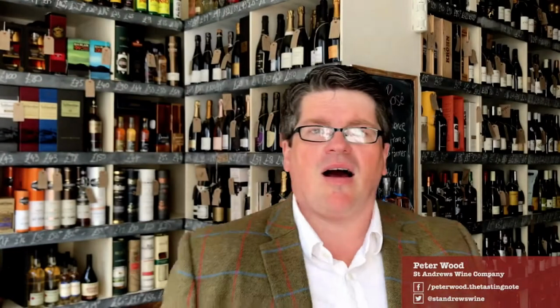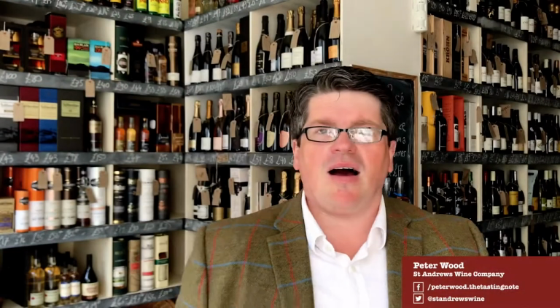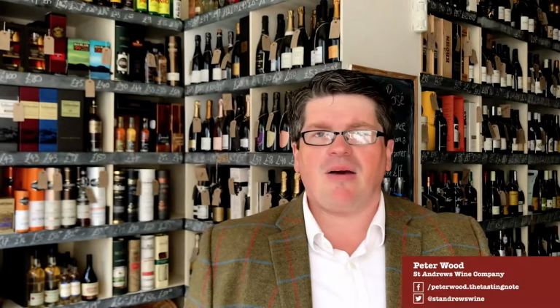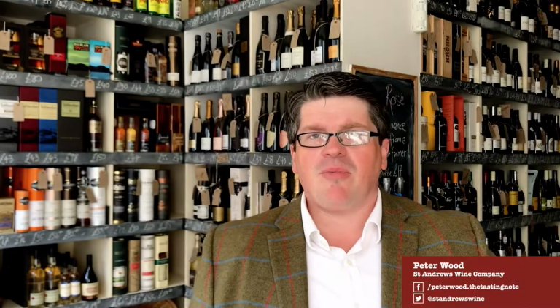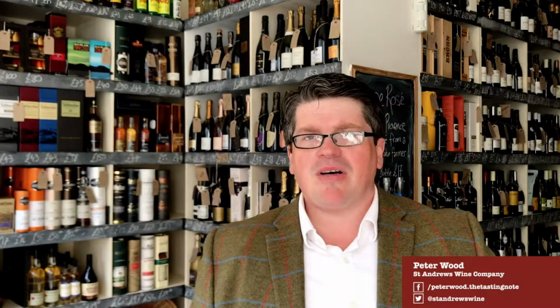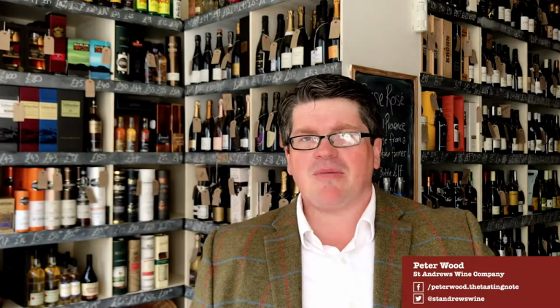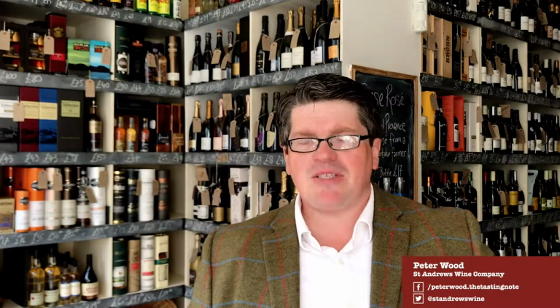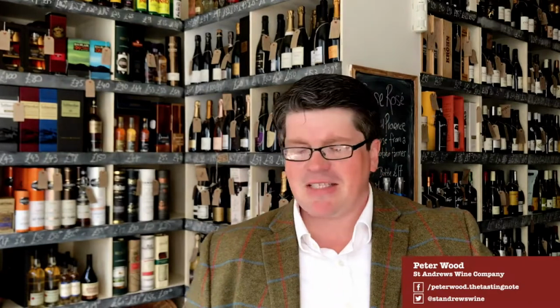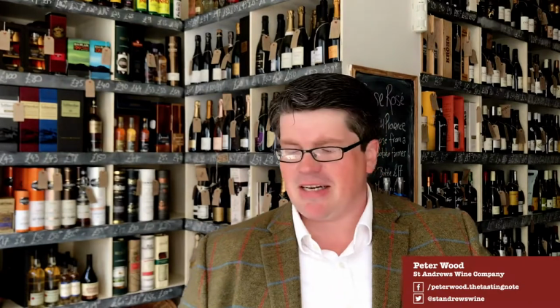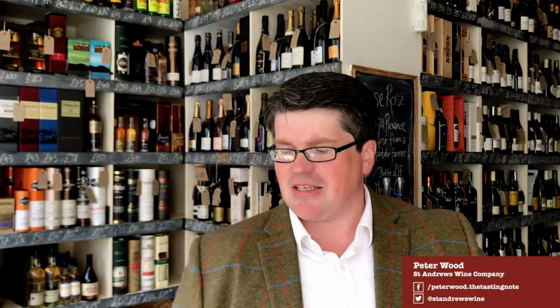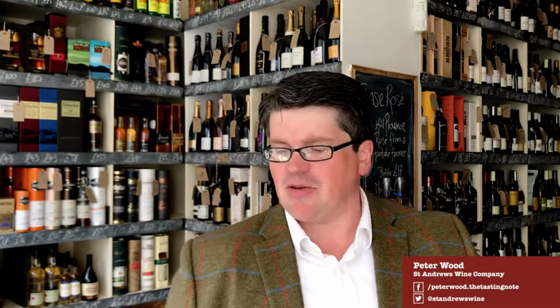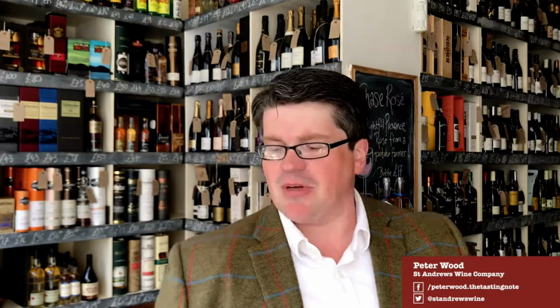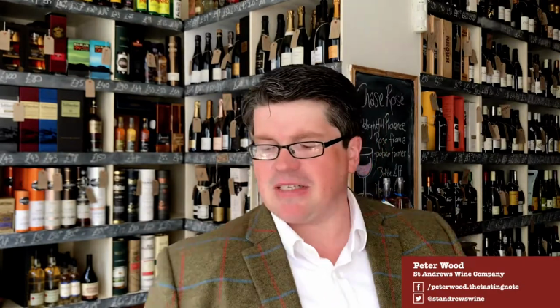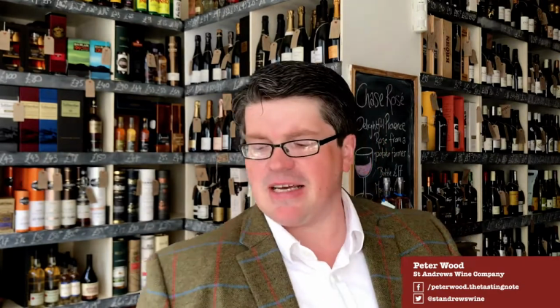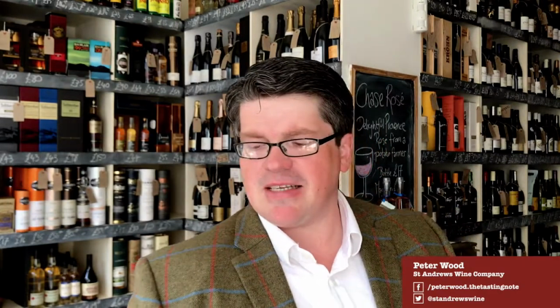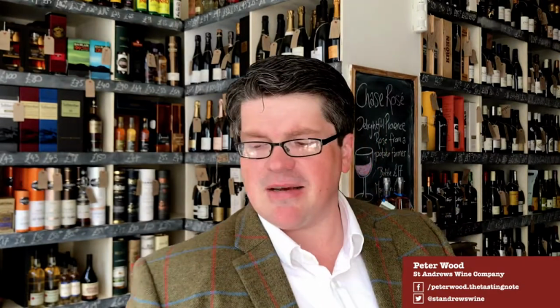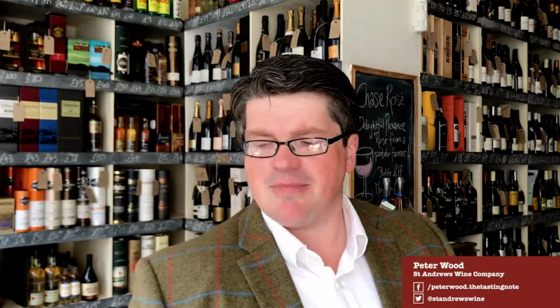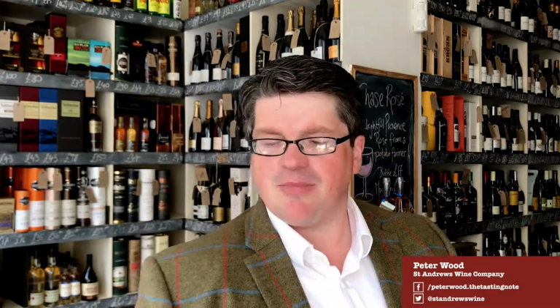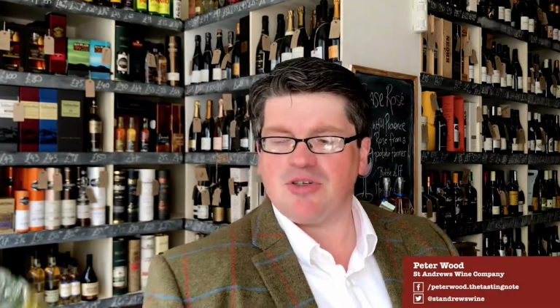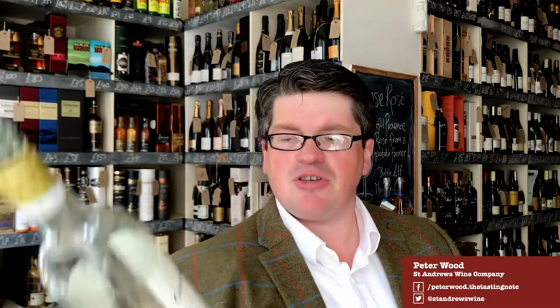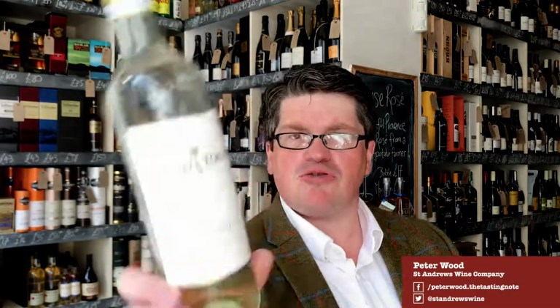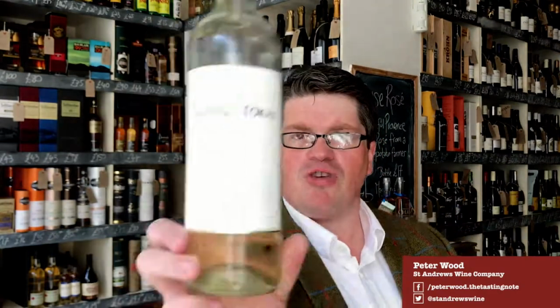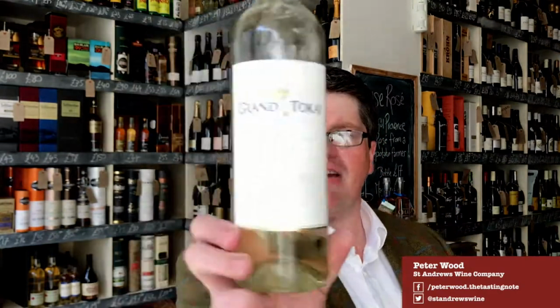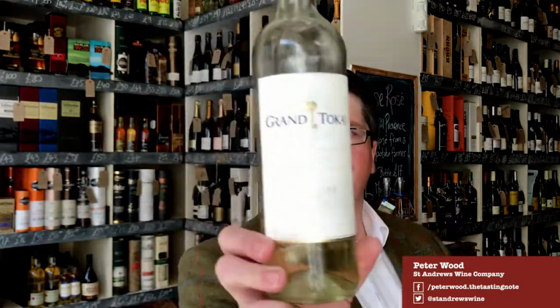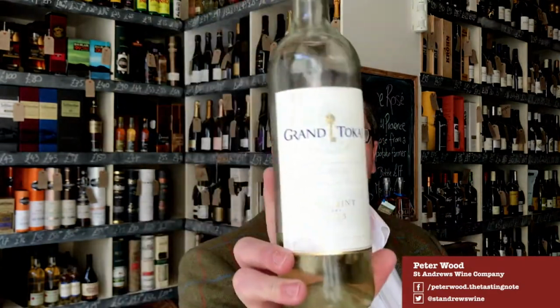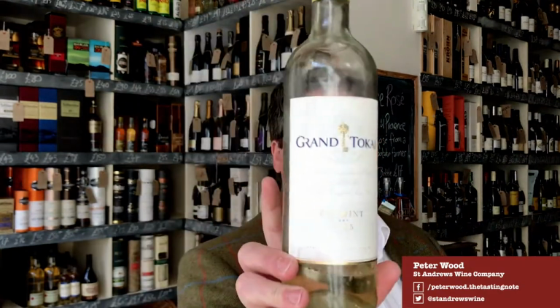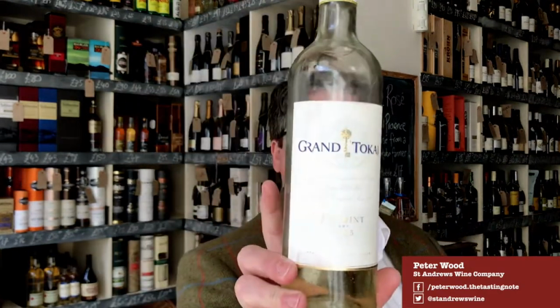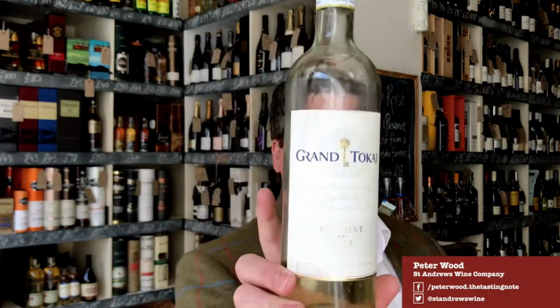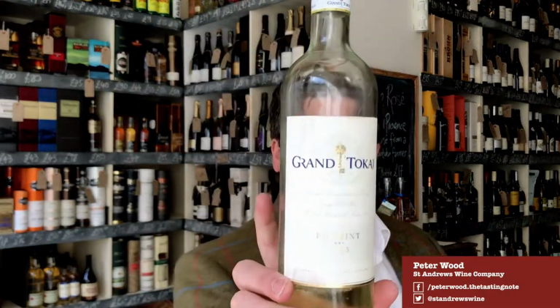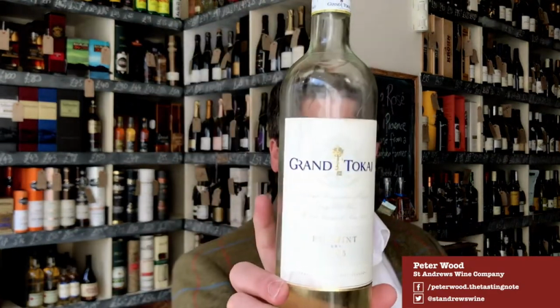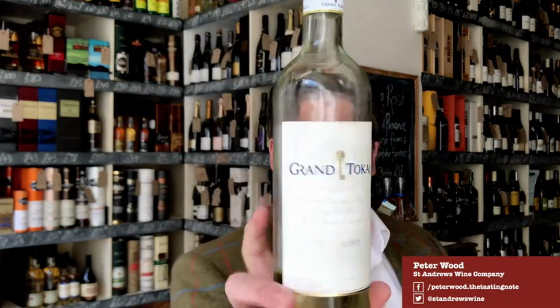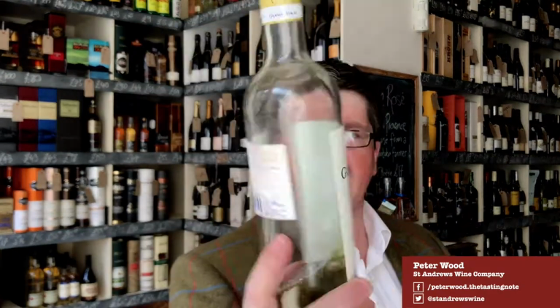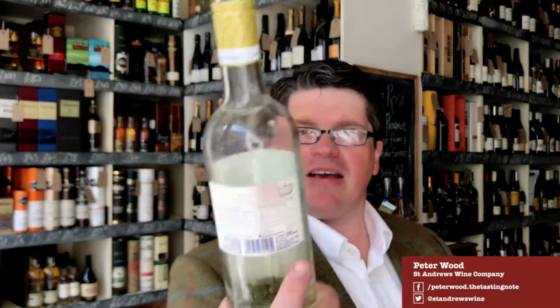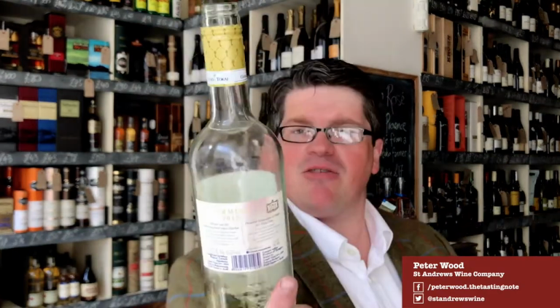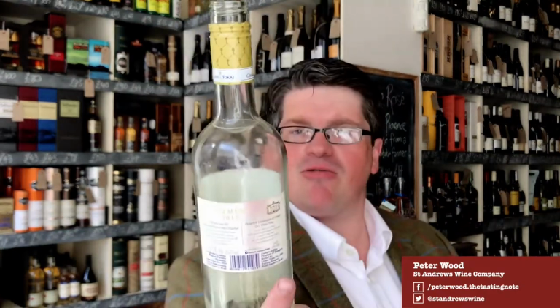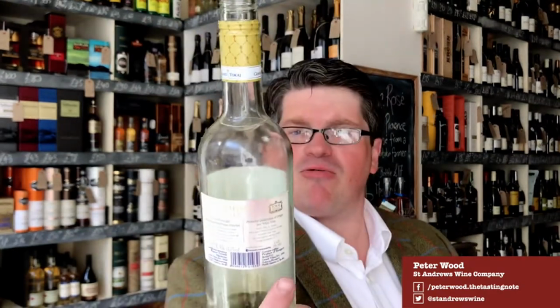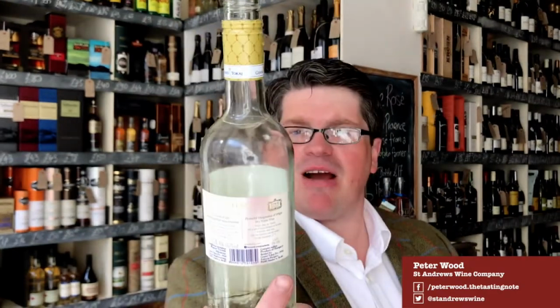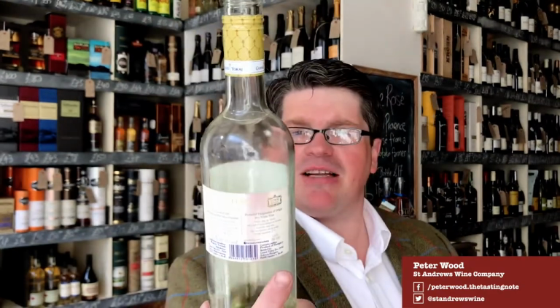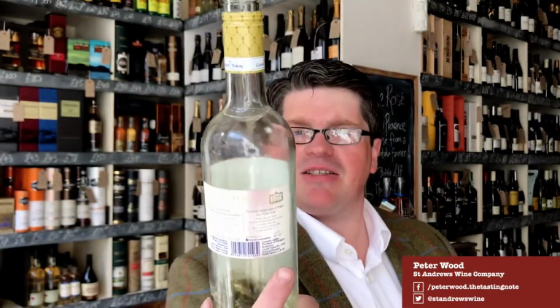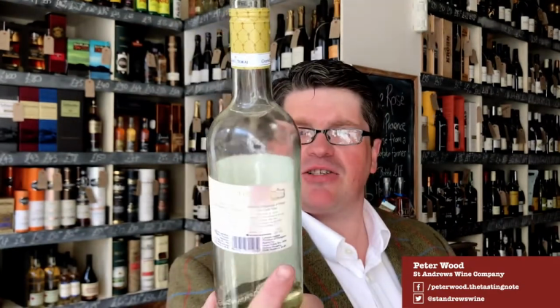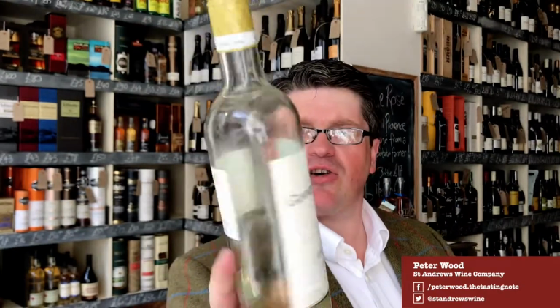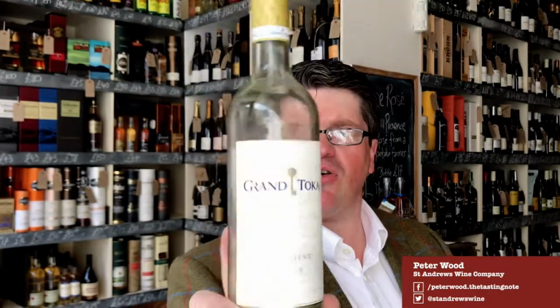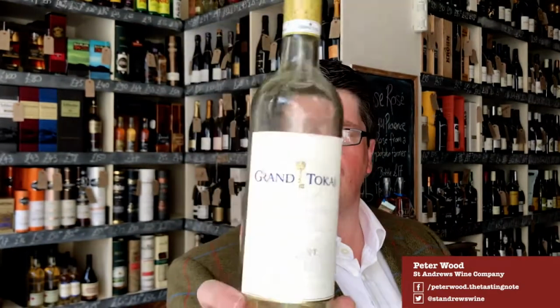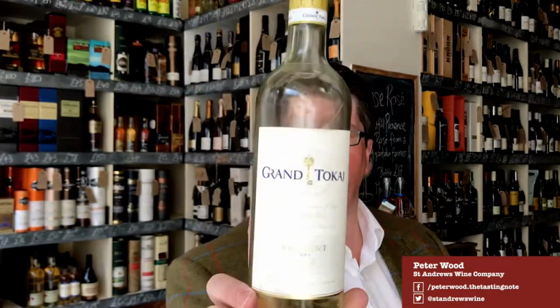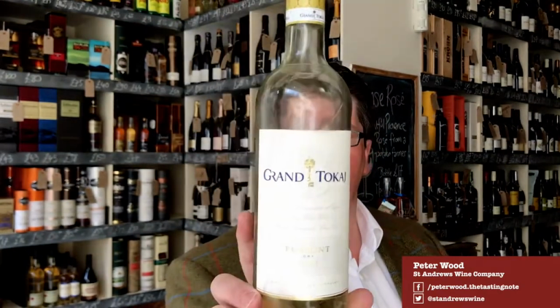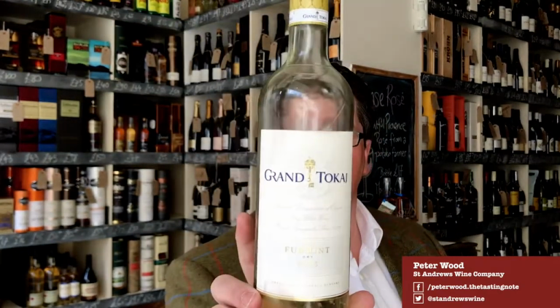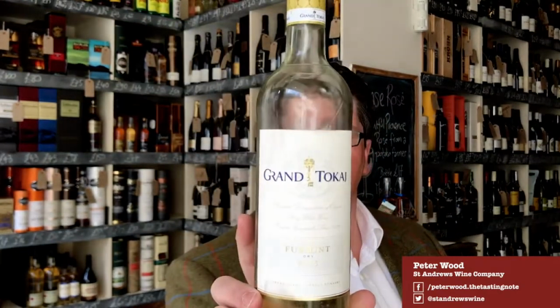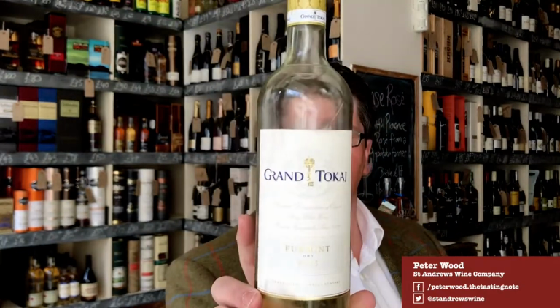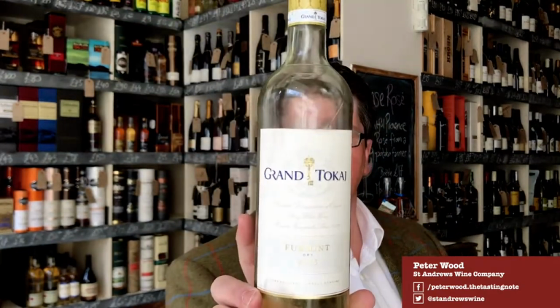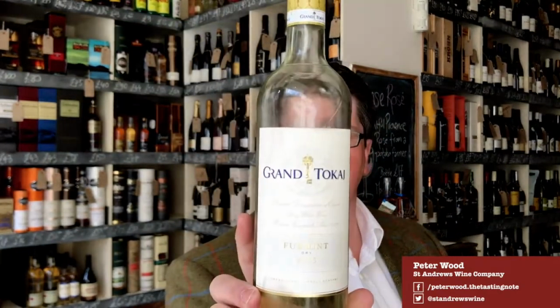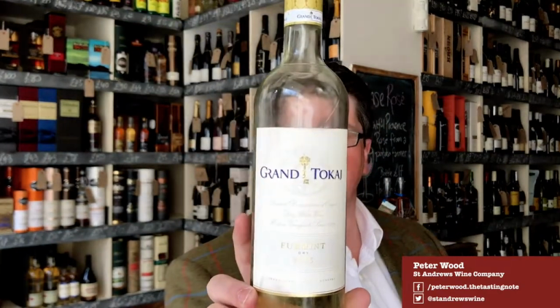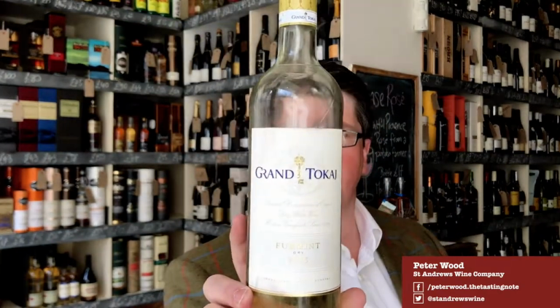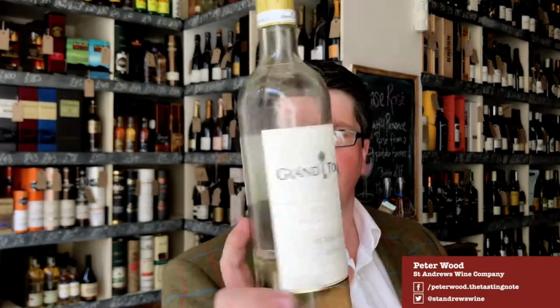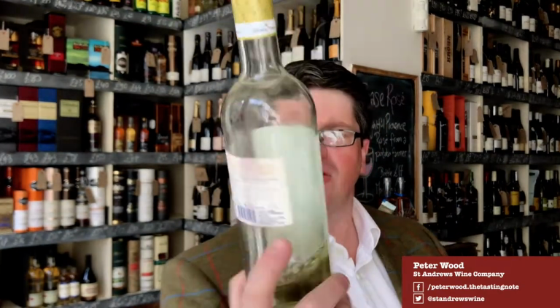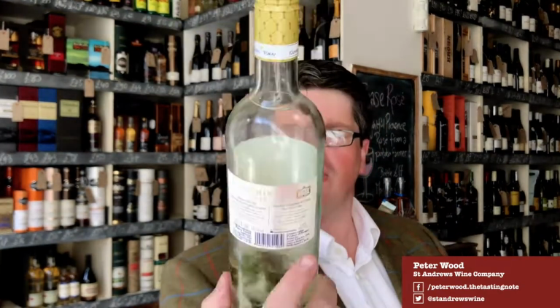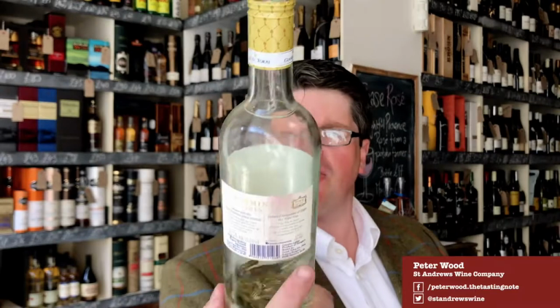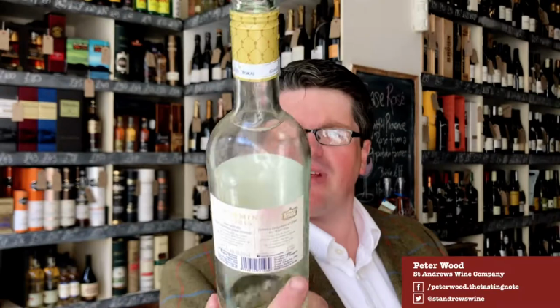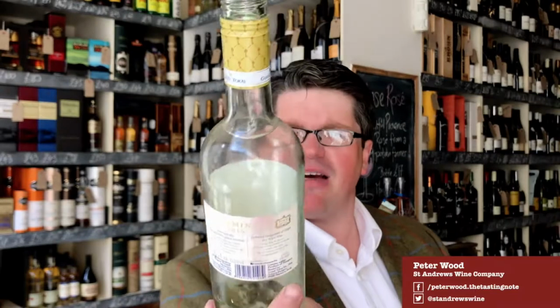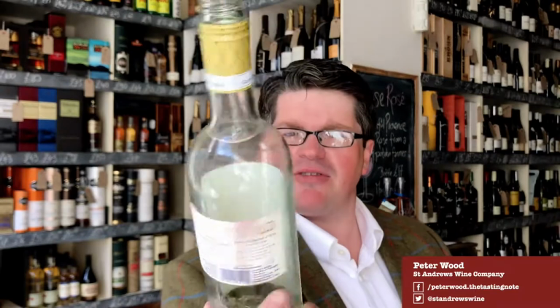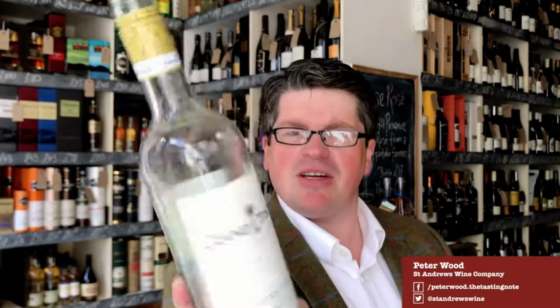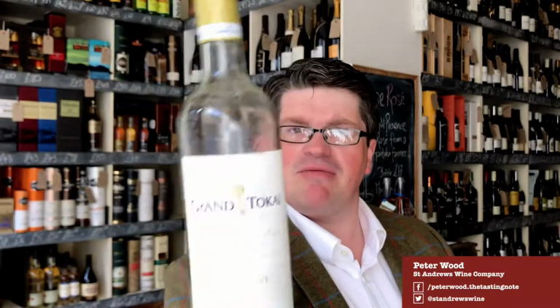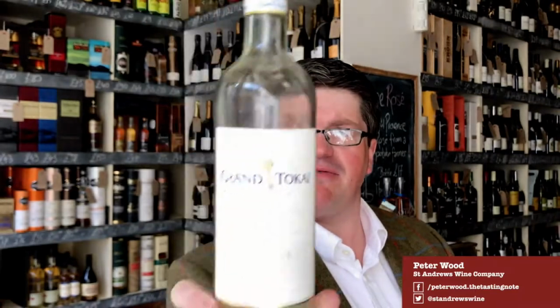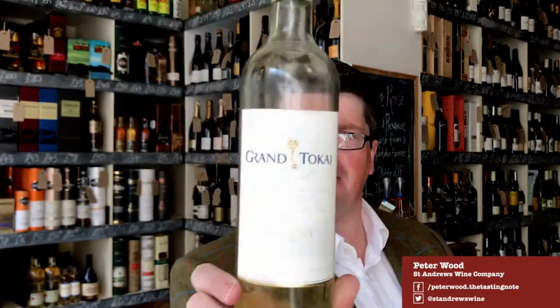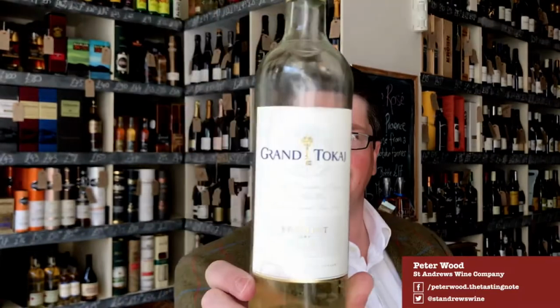Hi, welcome to today's Two Minute Tasting. We're doing a dry ferment today, Grand Tokaj Ferment, 2015.